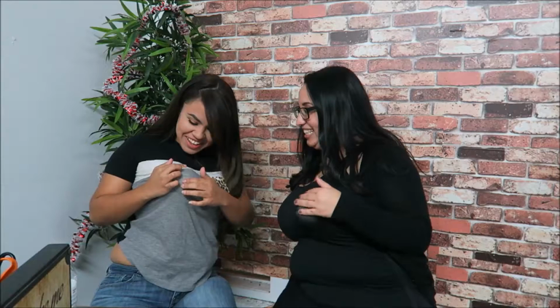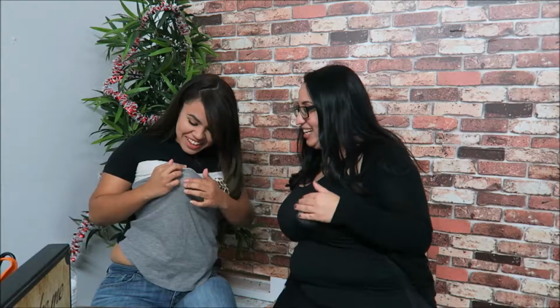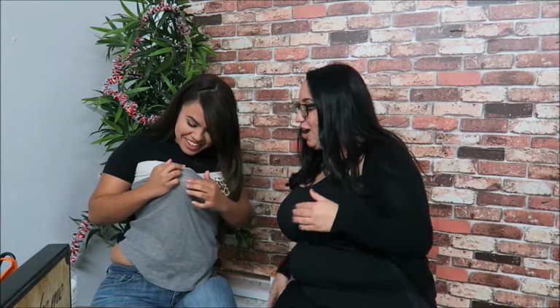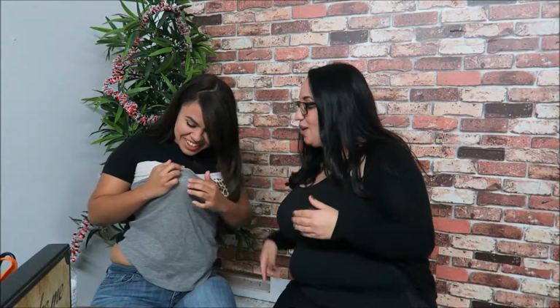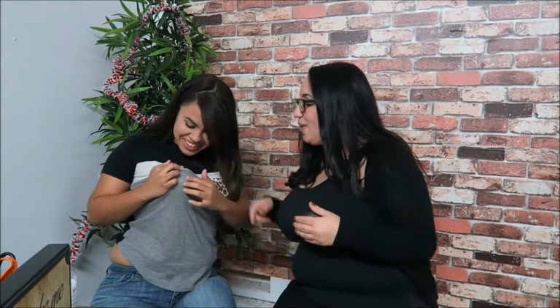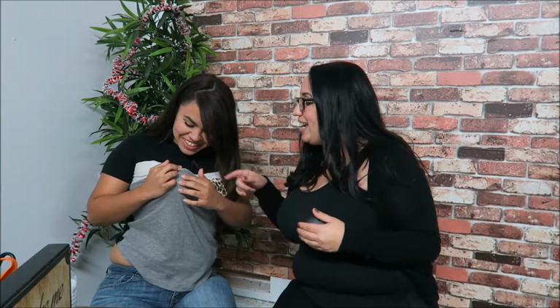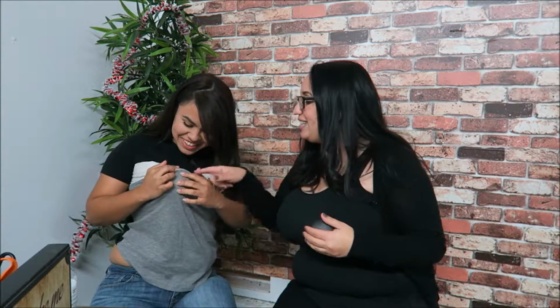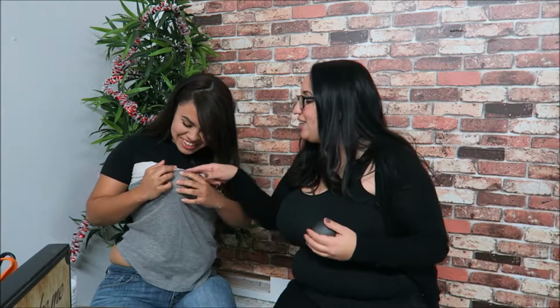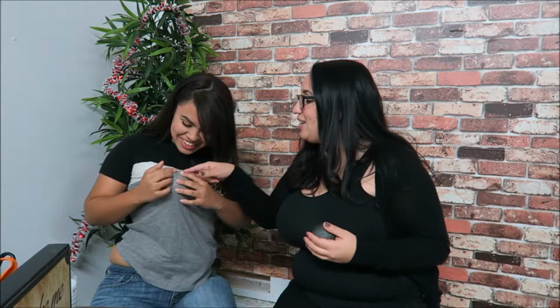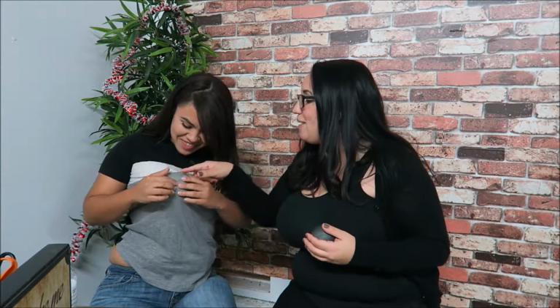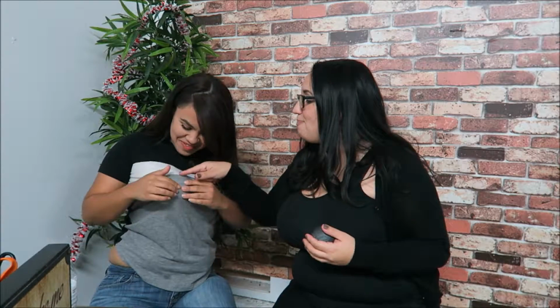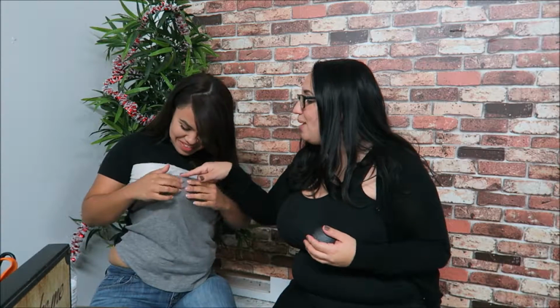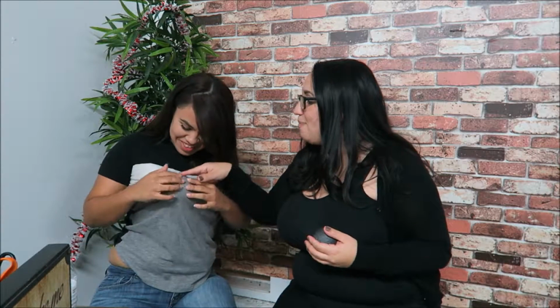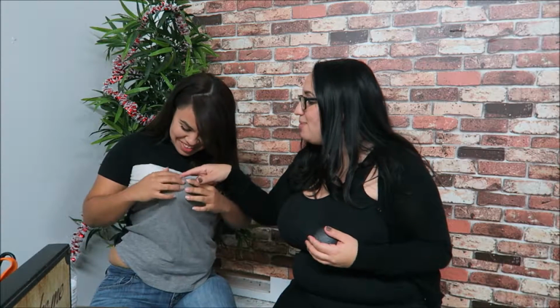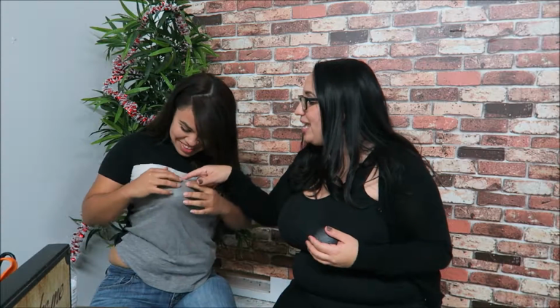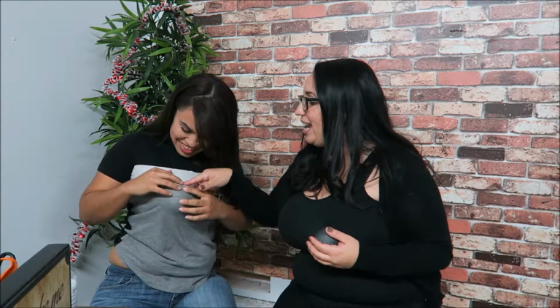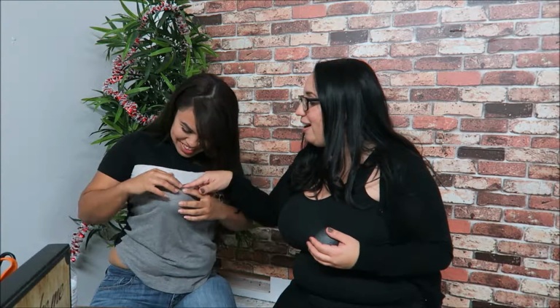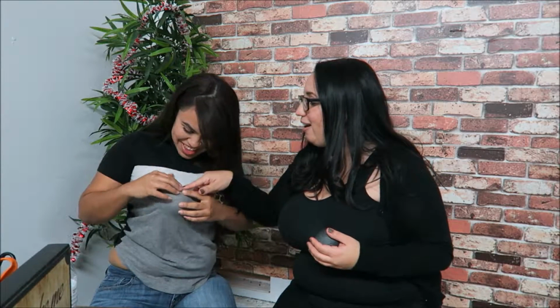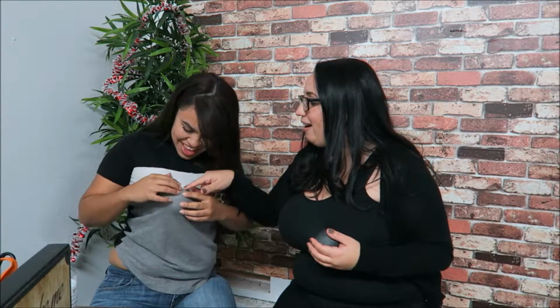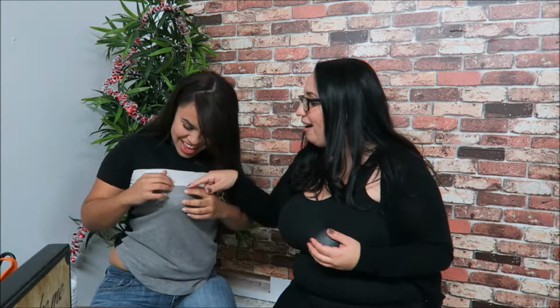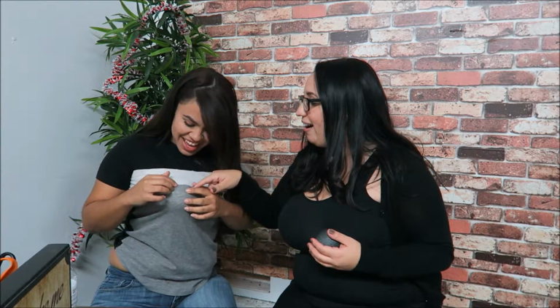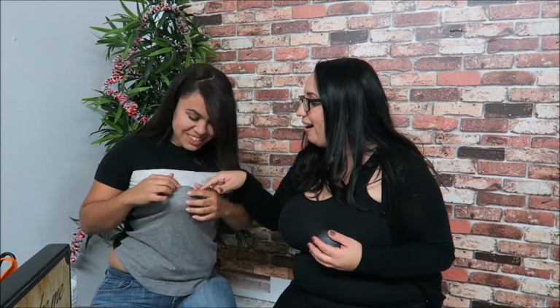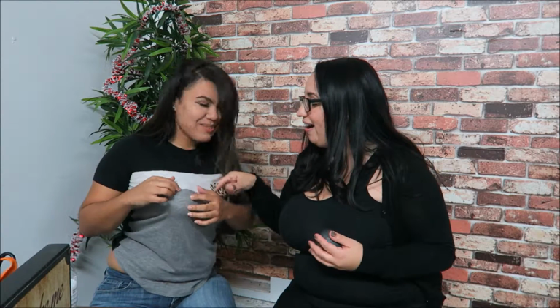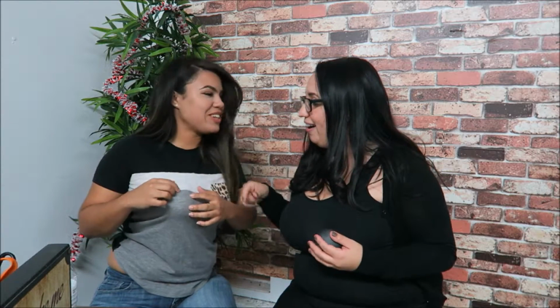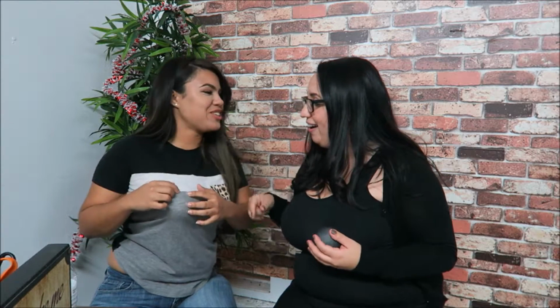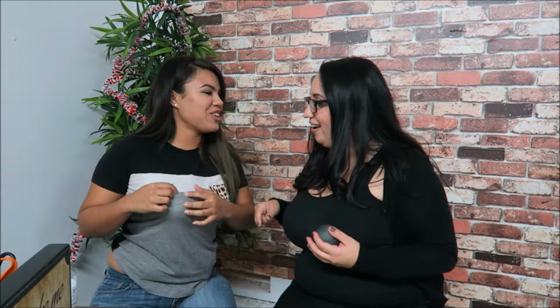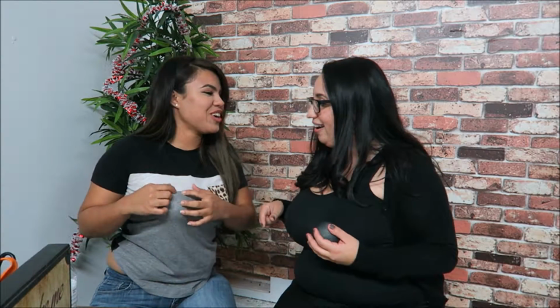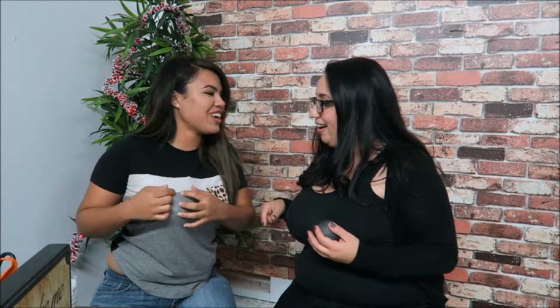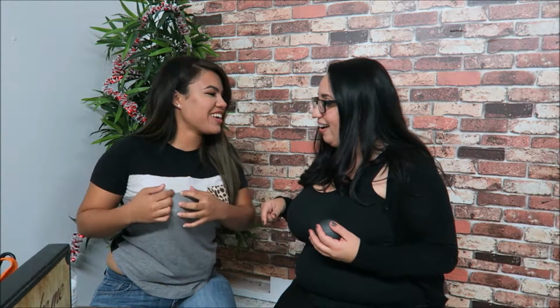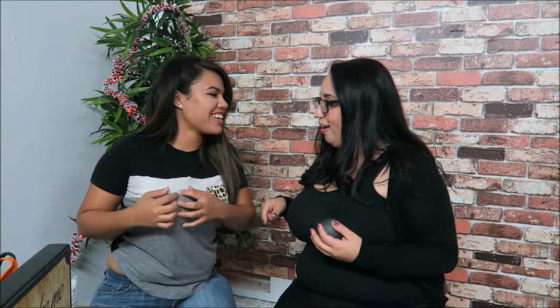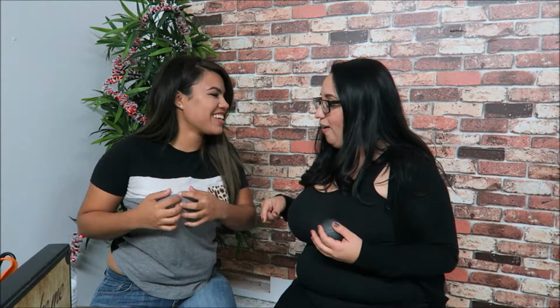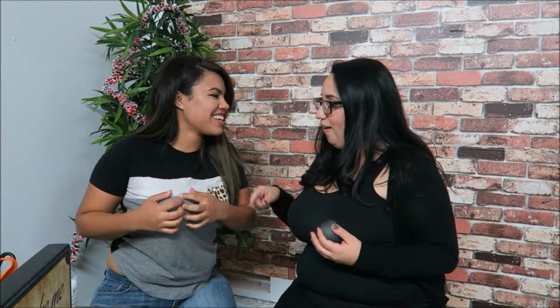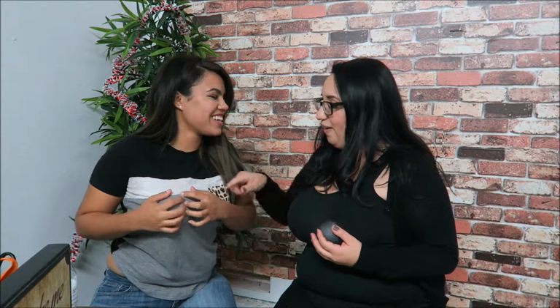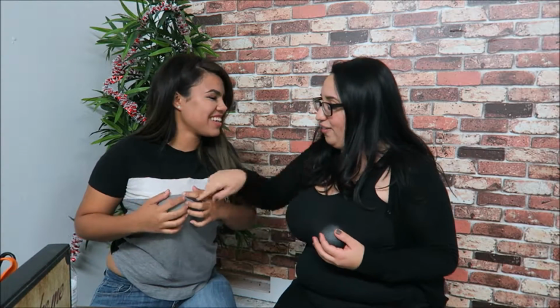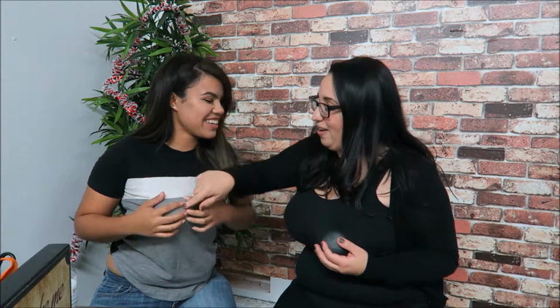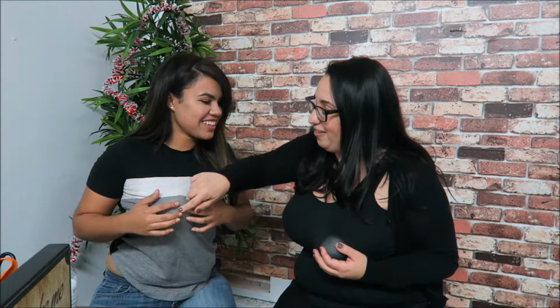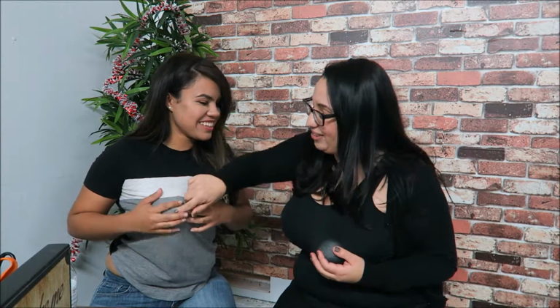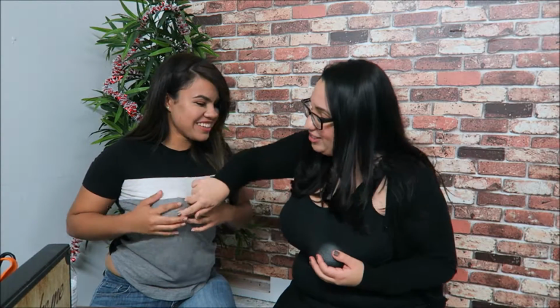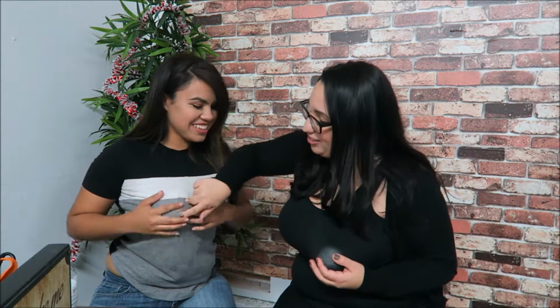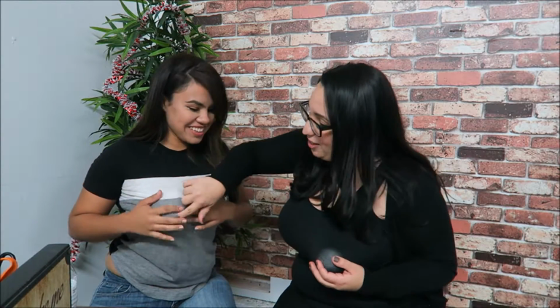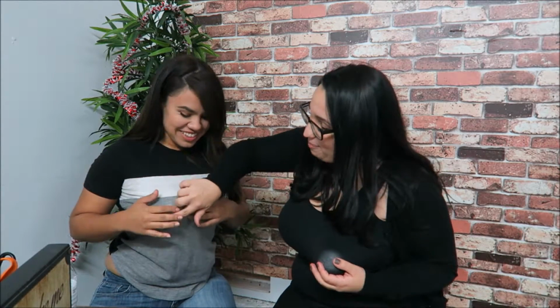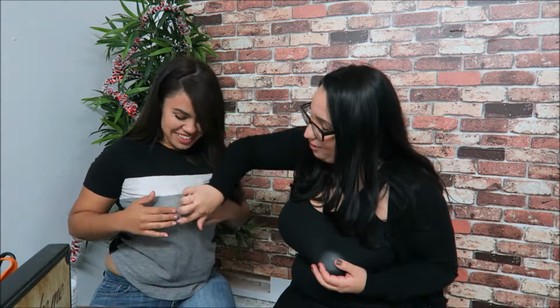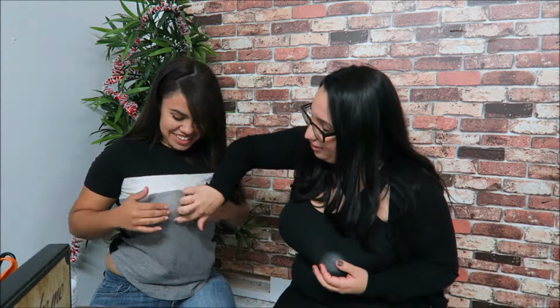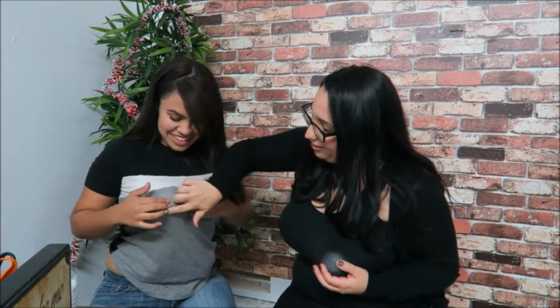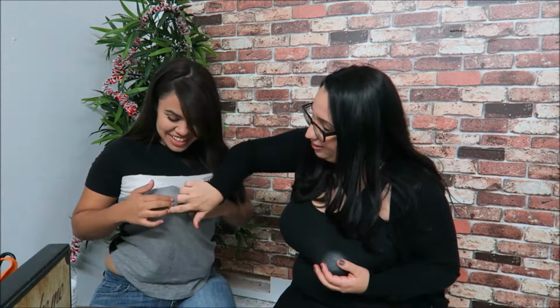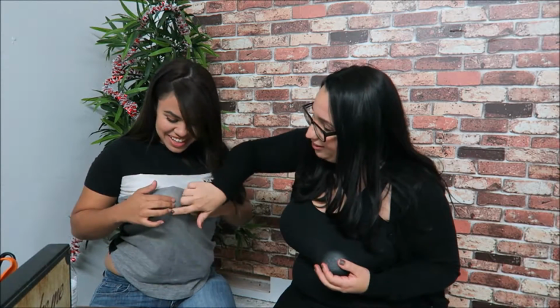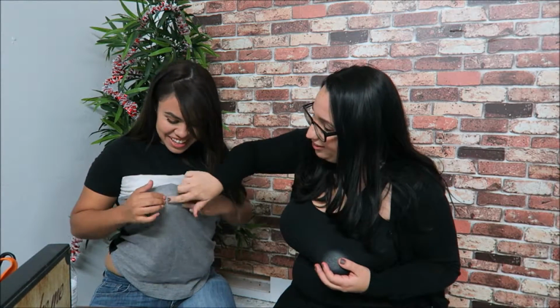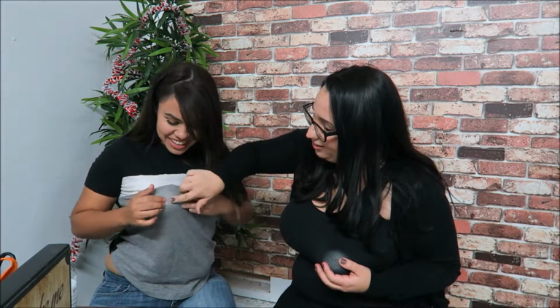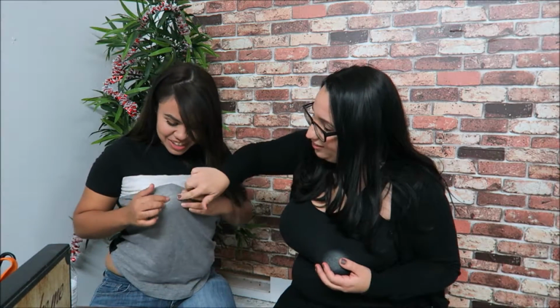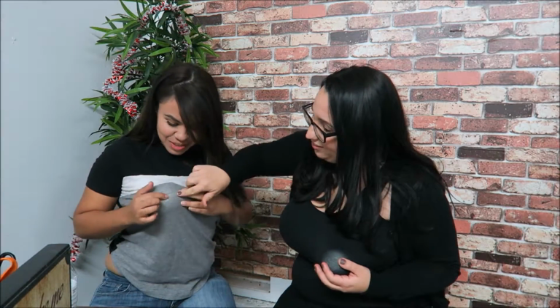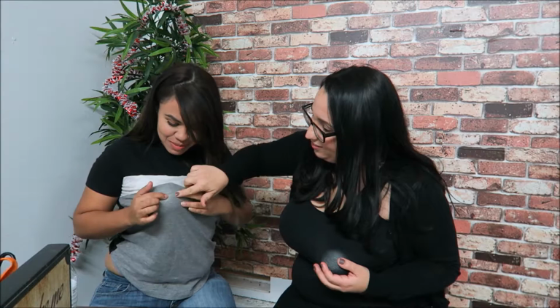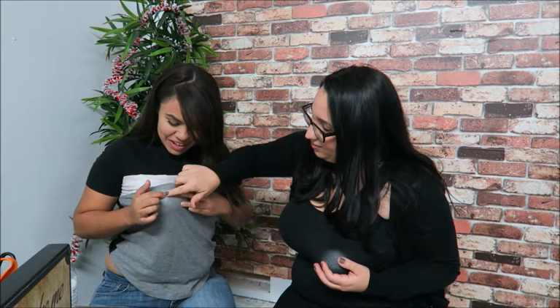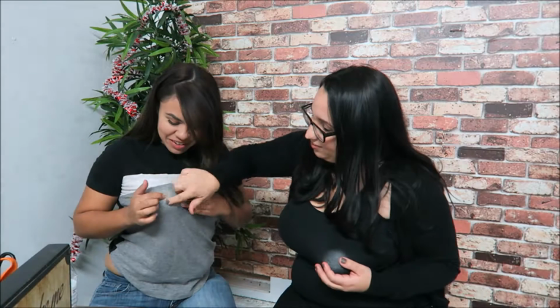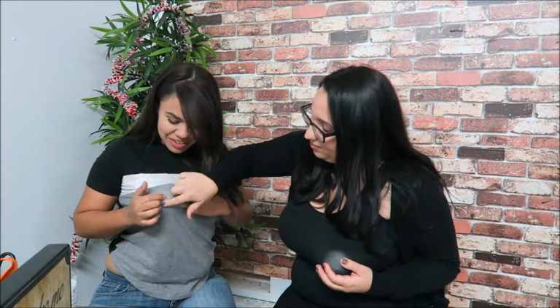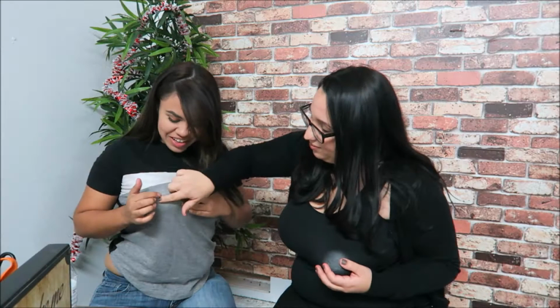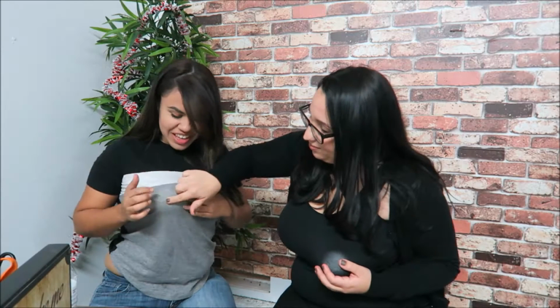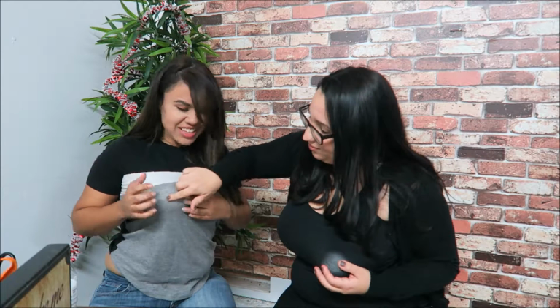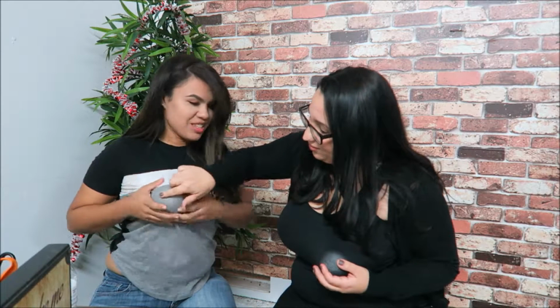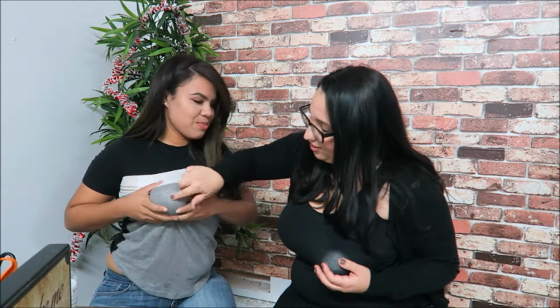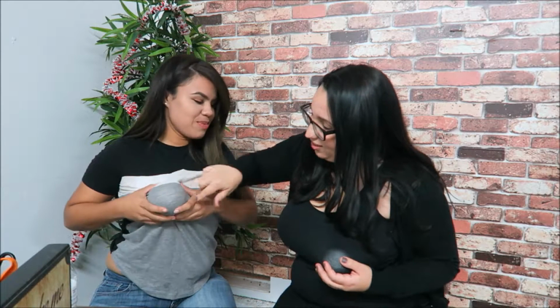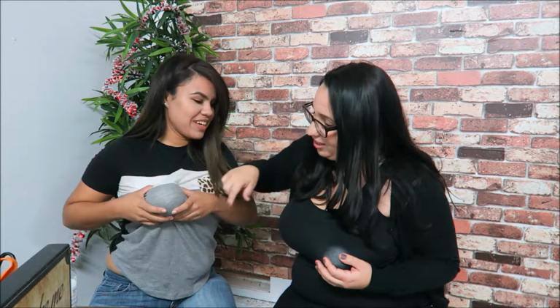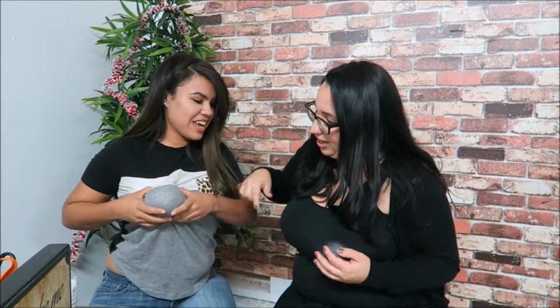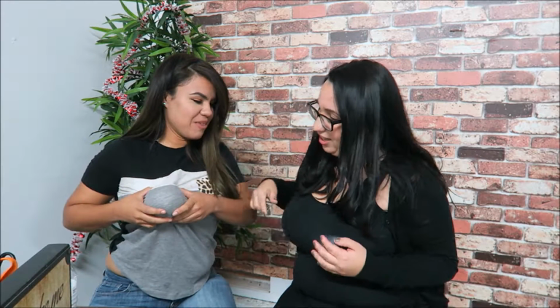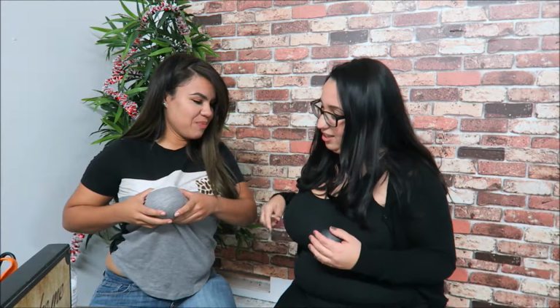Why is your nipple up there? It's my shirt. Where's your nipple? It's too big now.